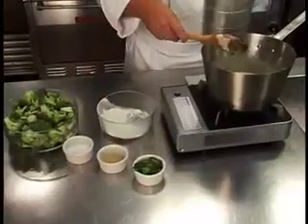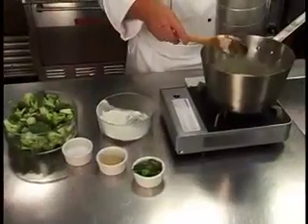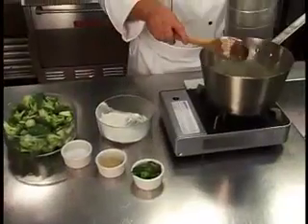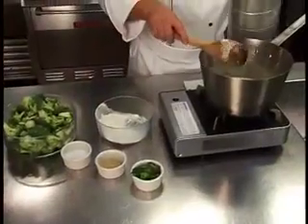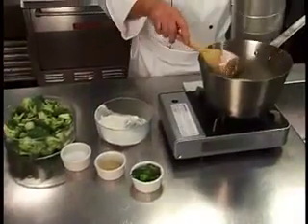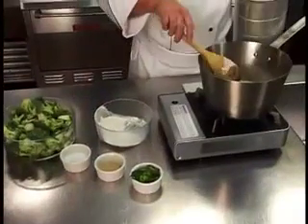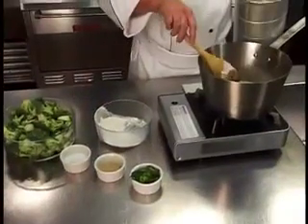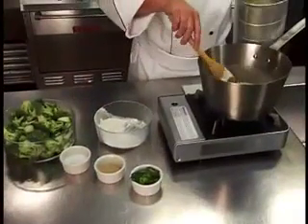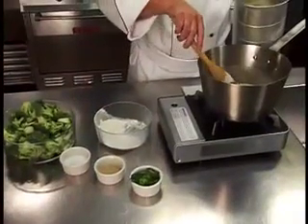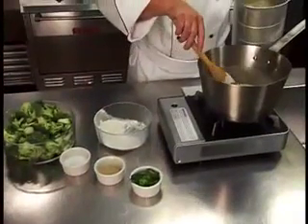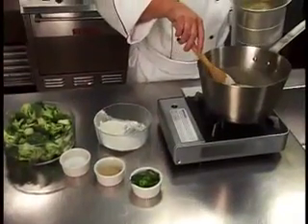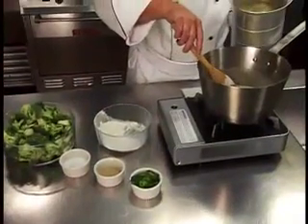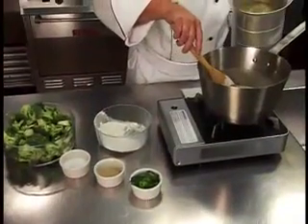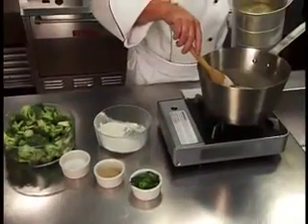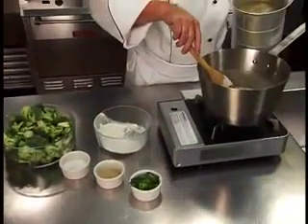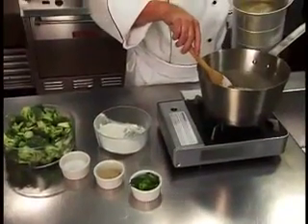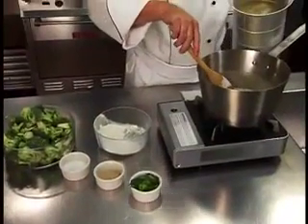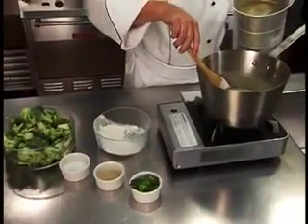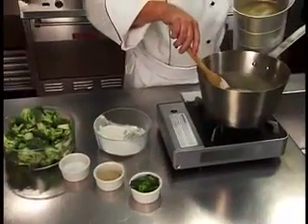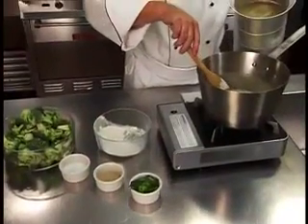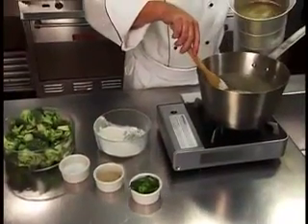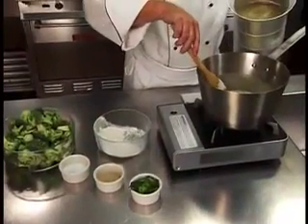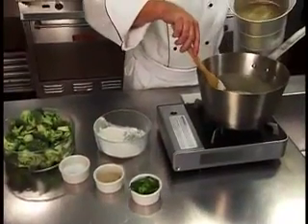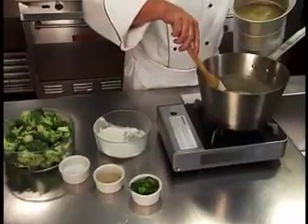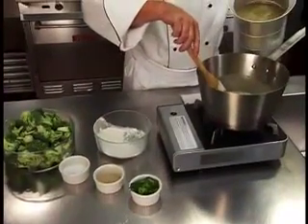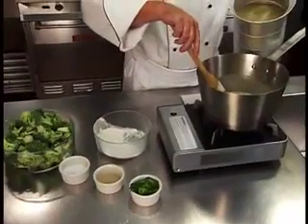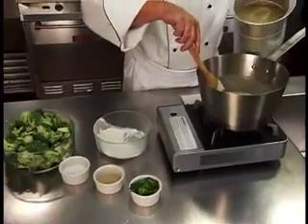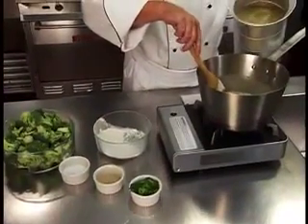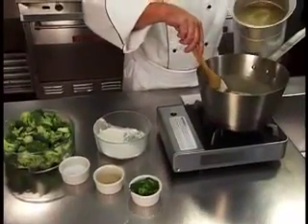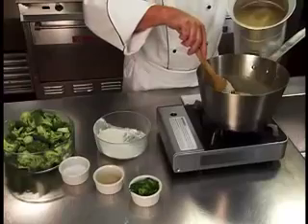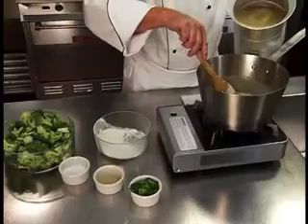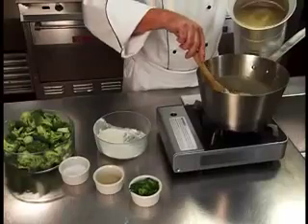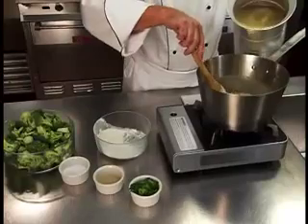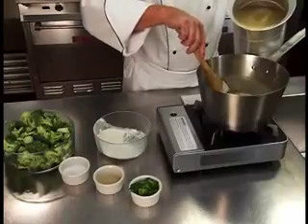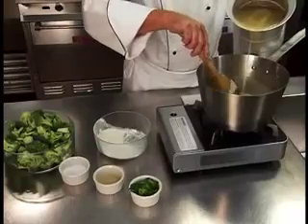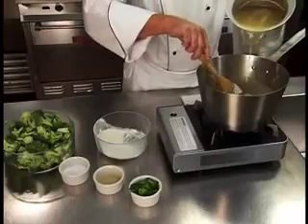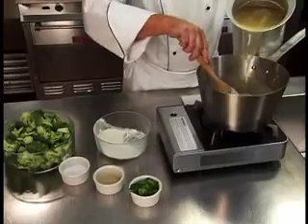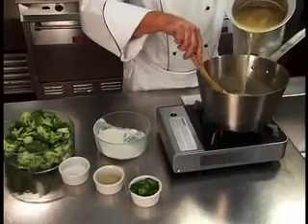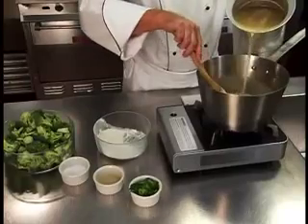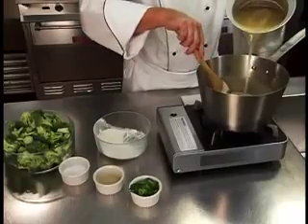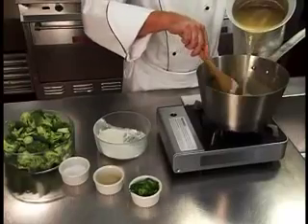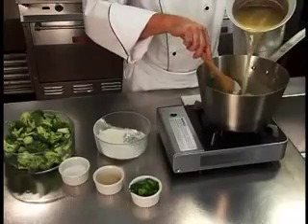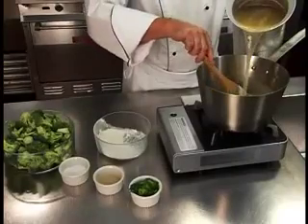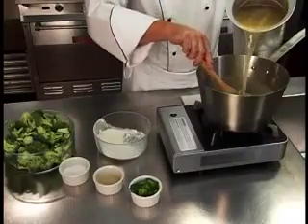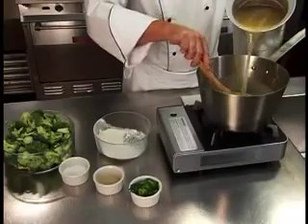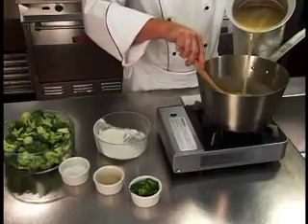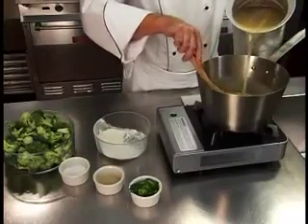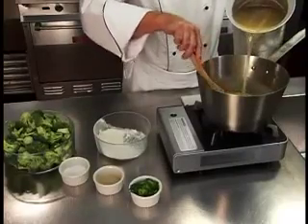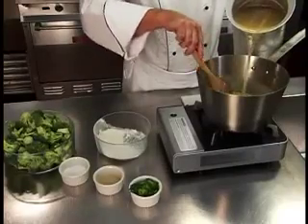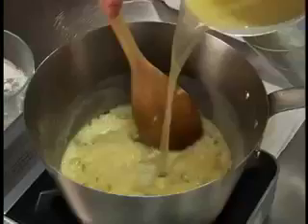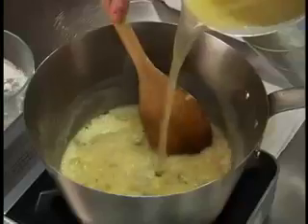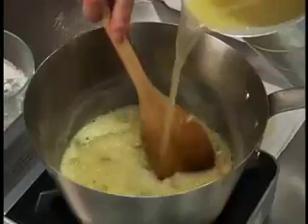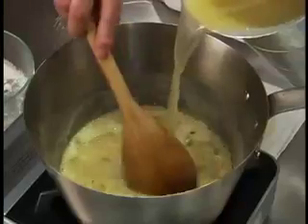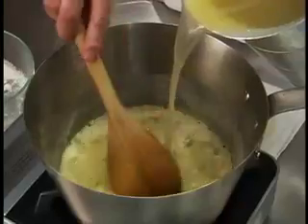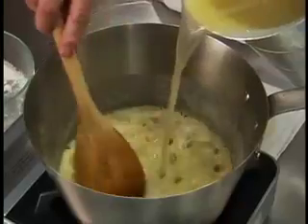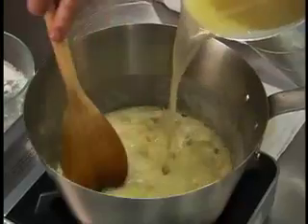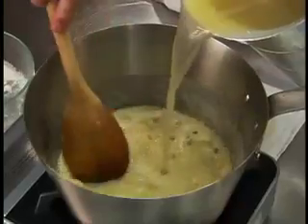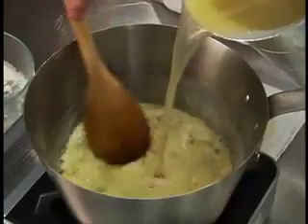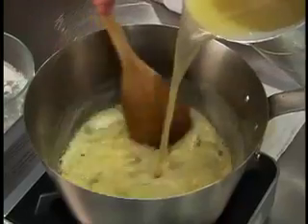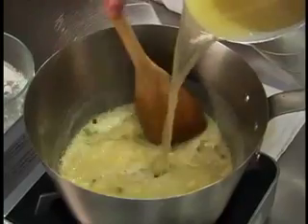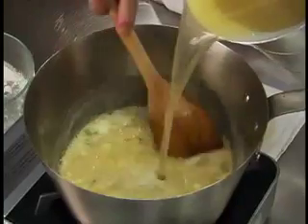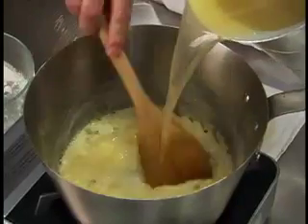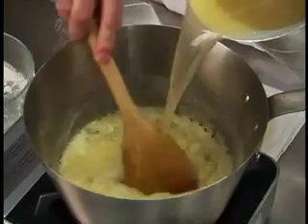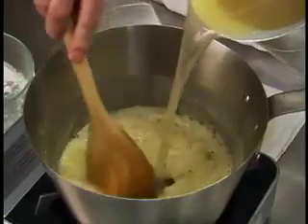Slowly add your white stock, stirring constantly to prevent lumps, making a velouté.